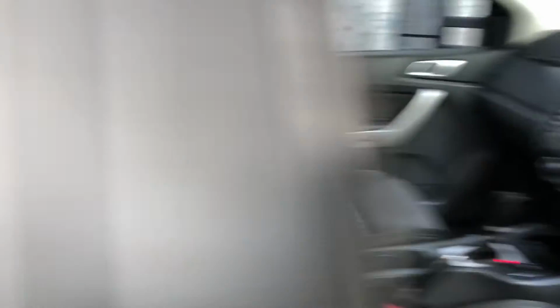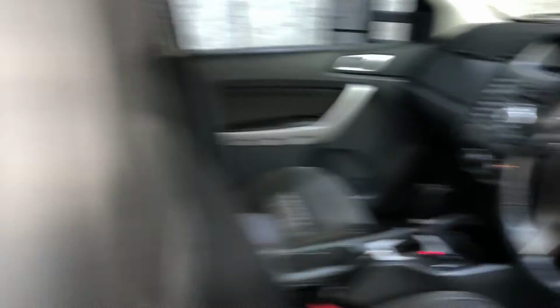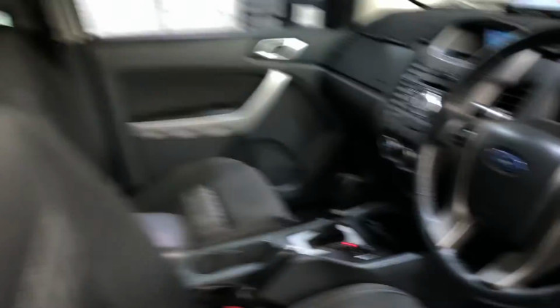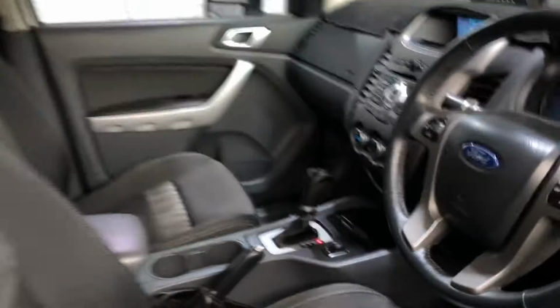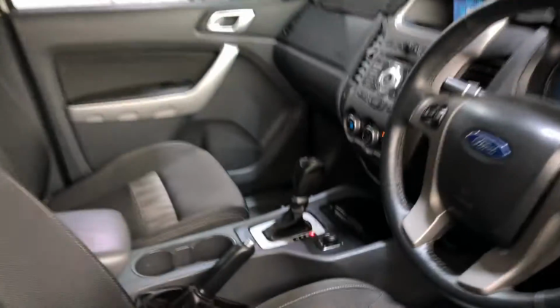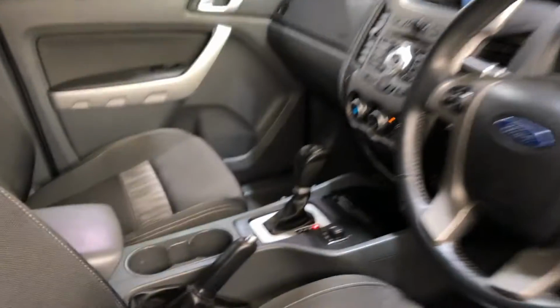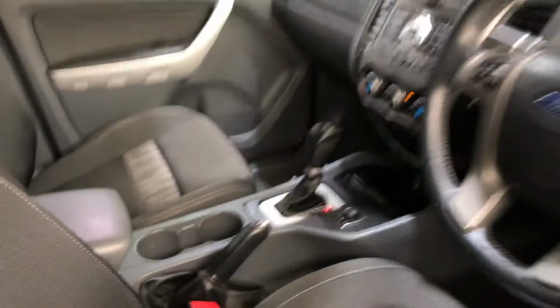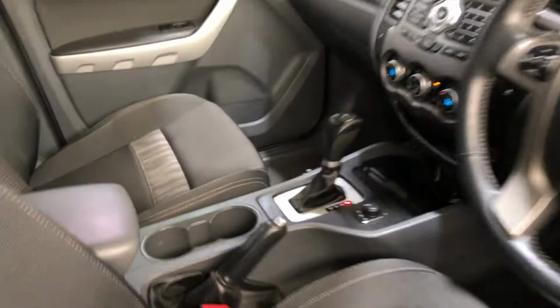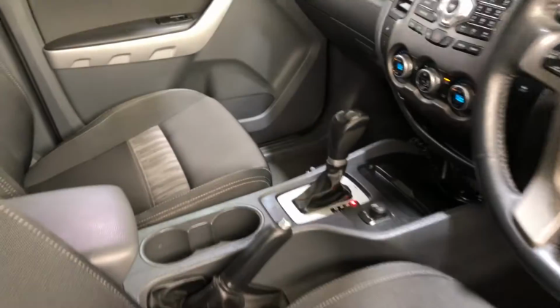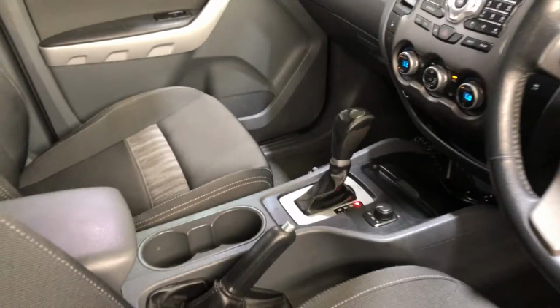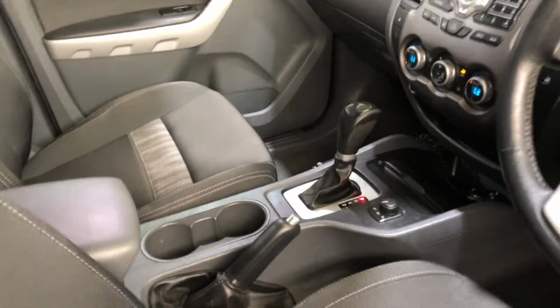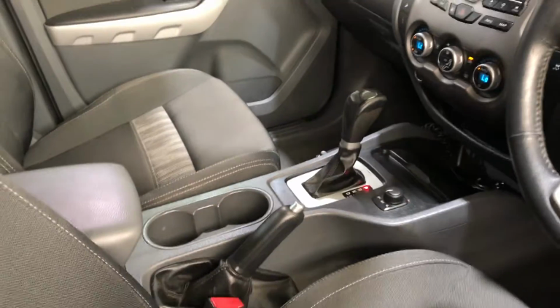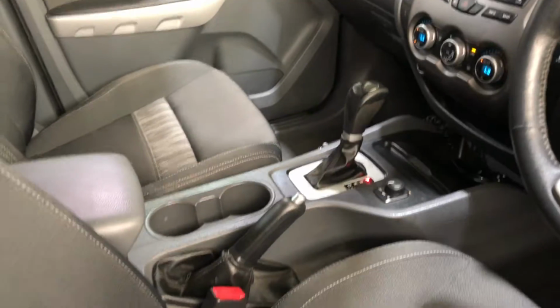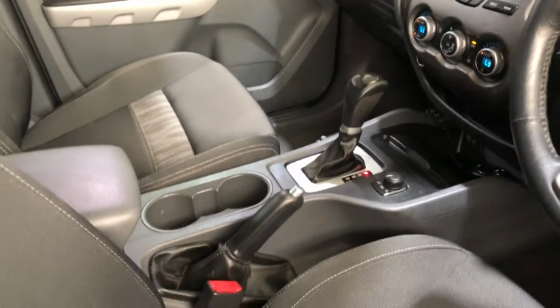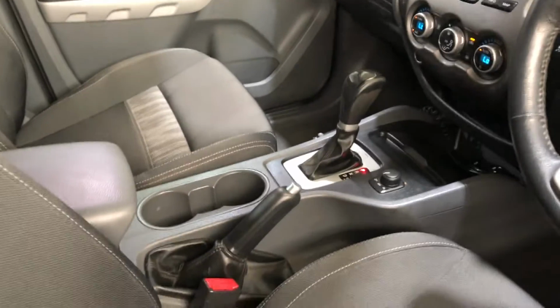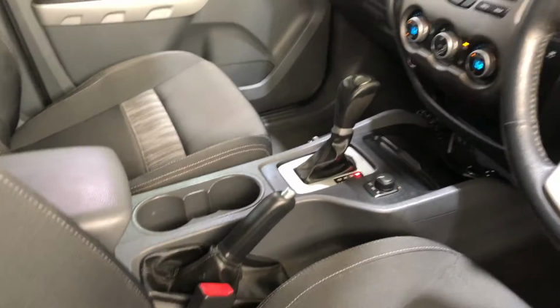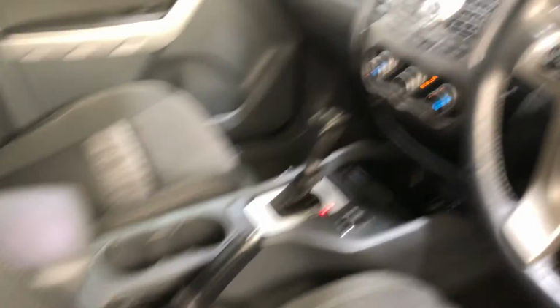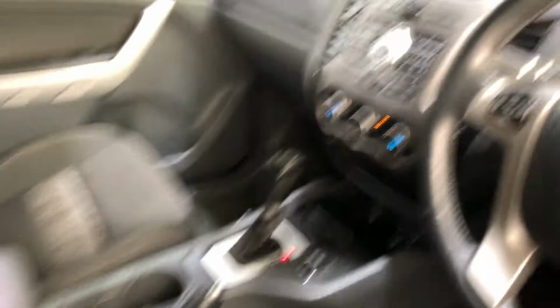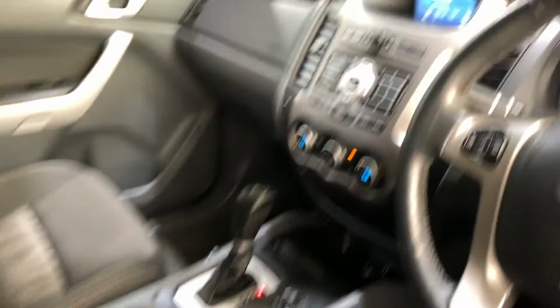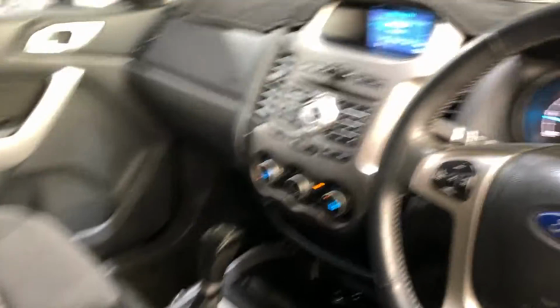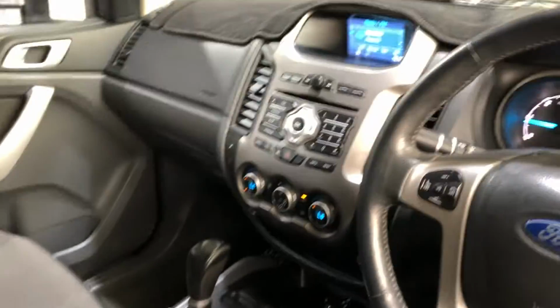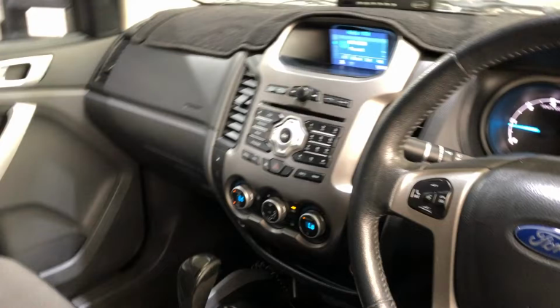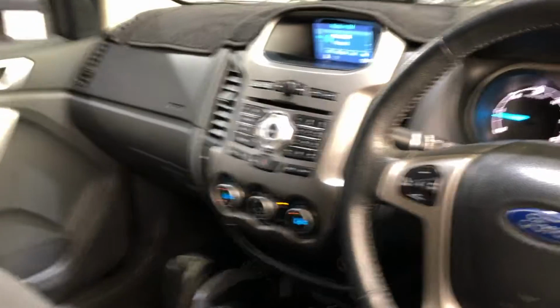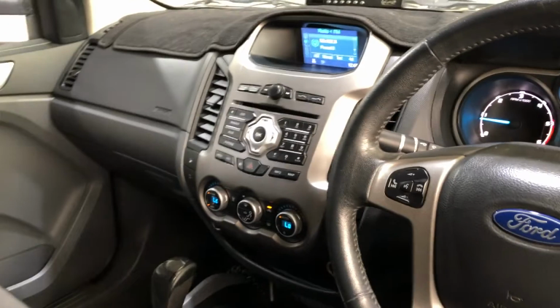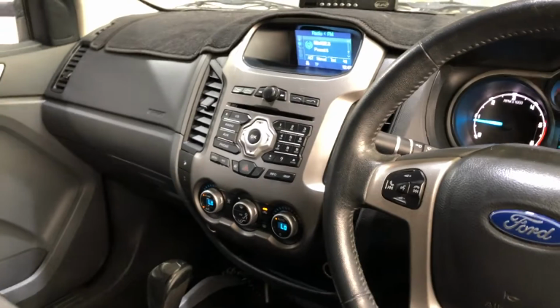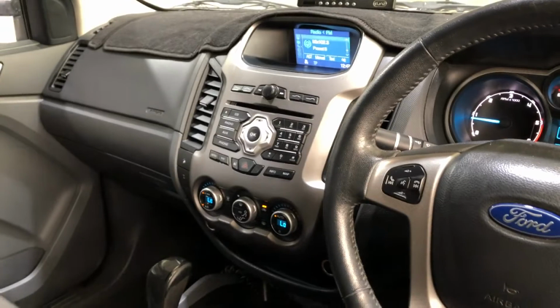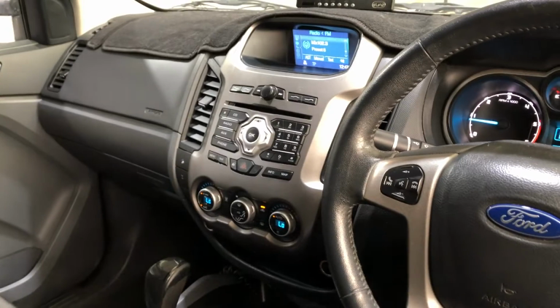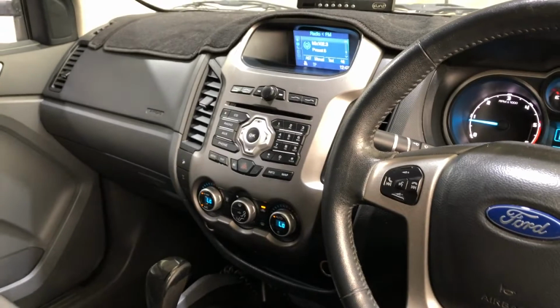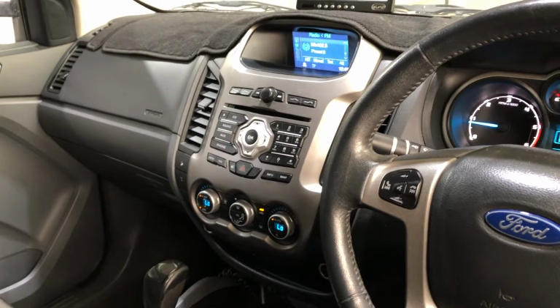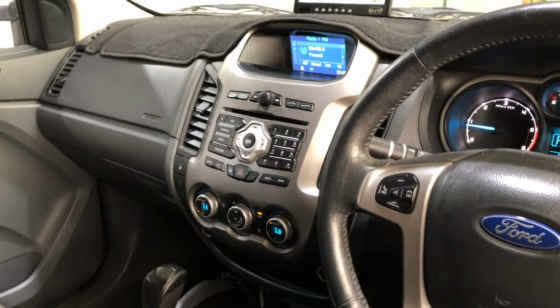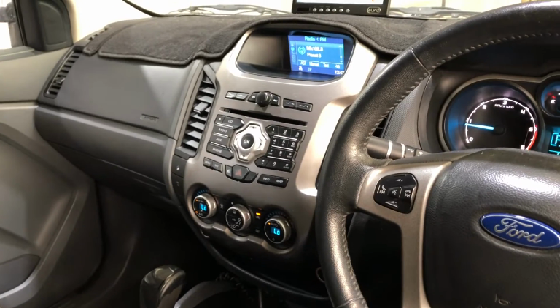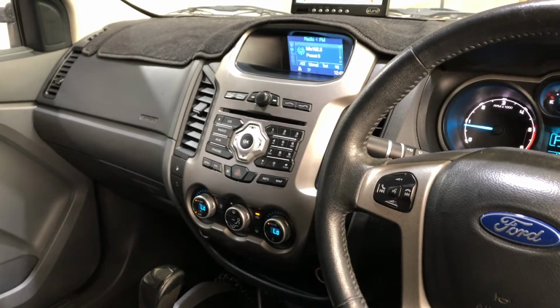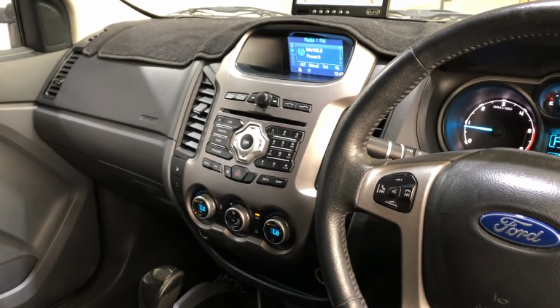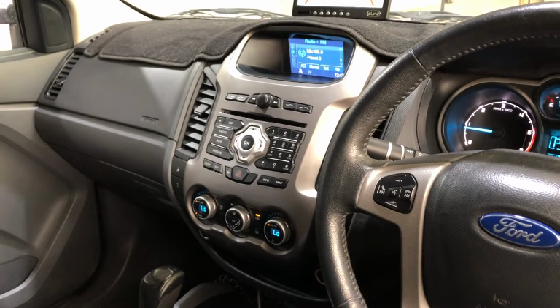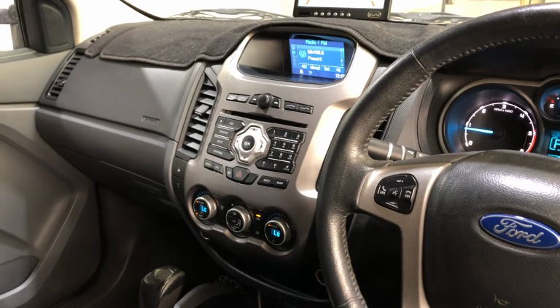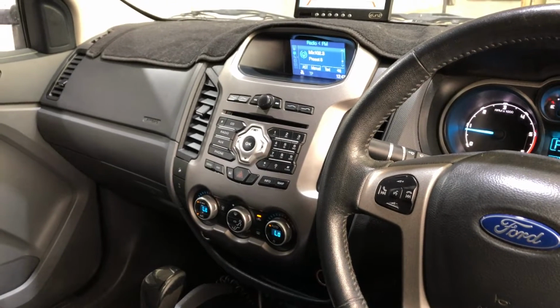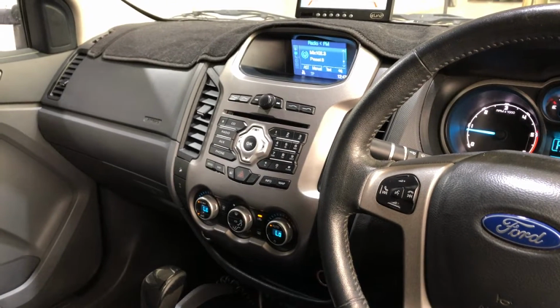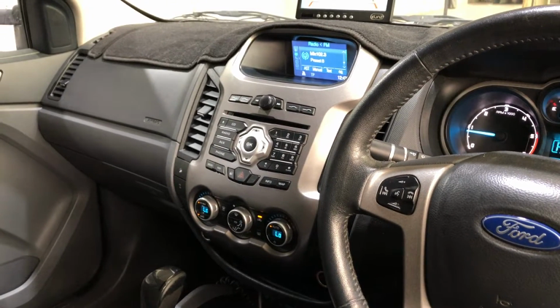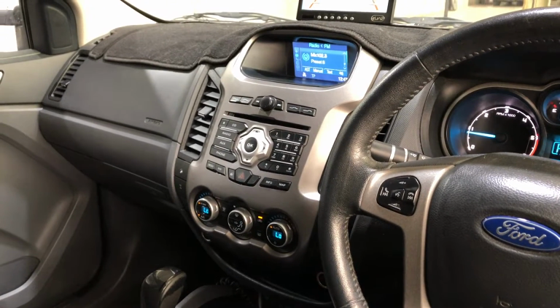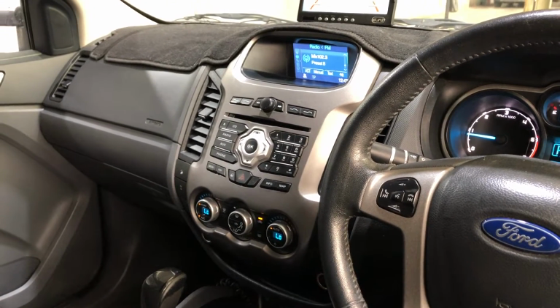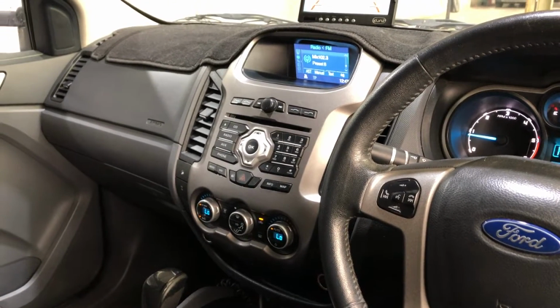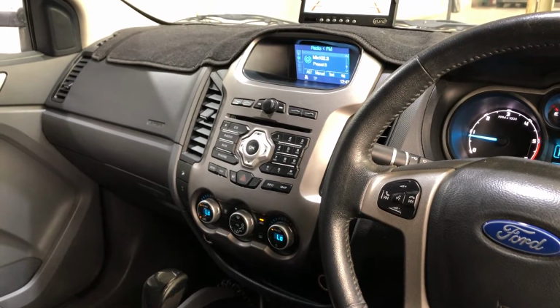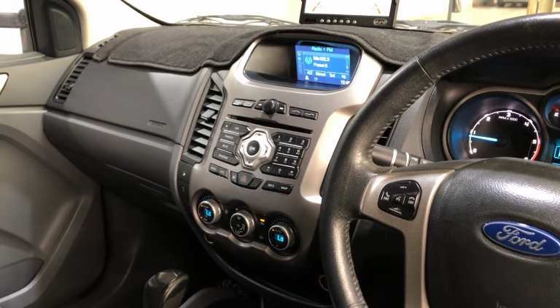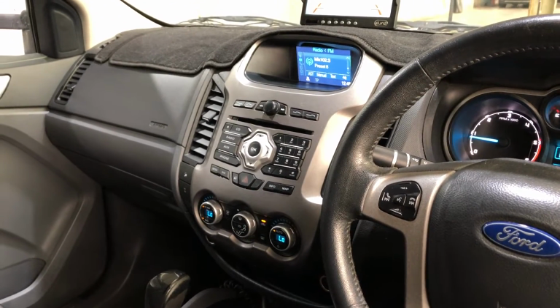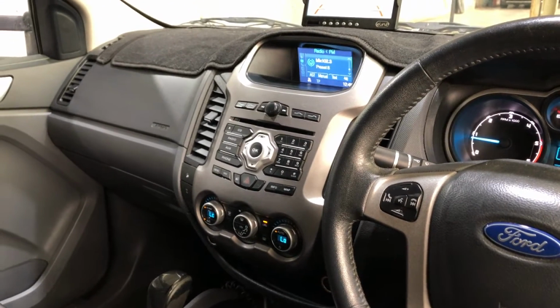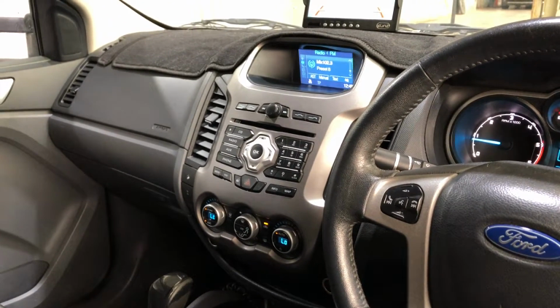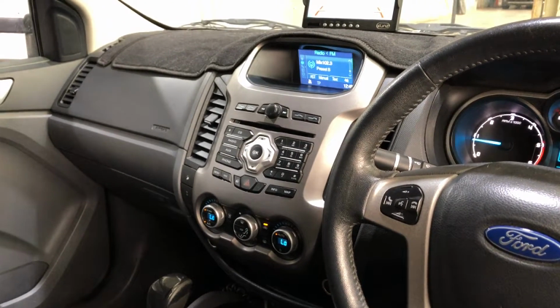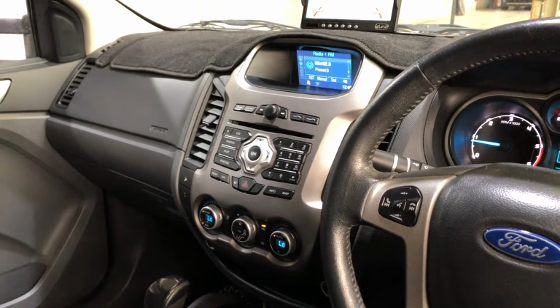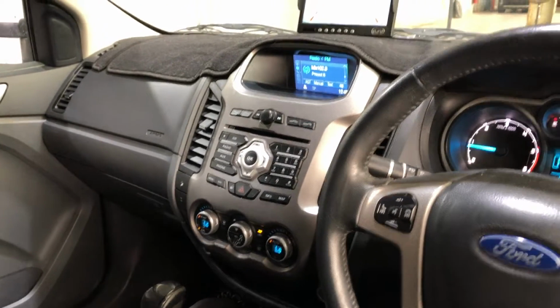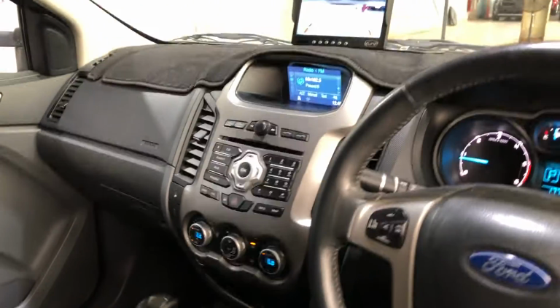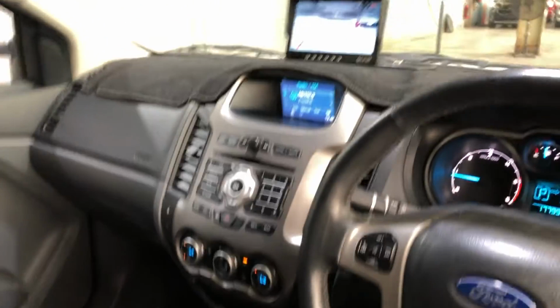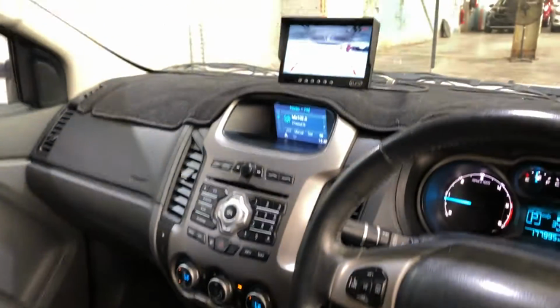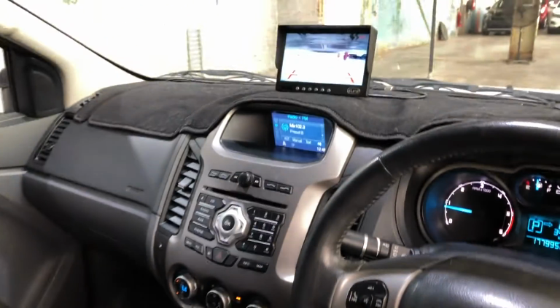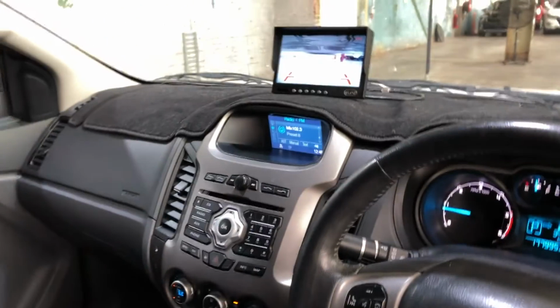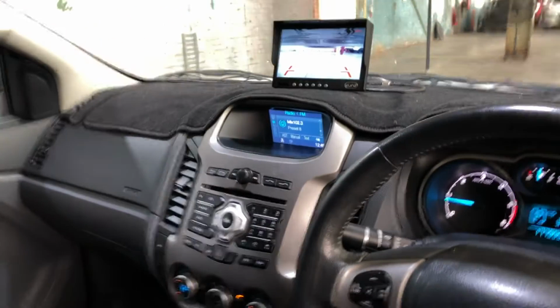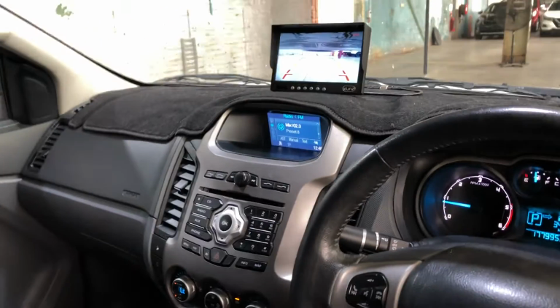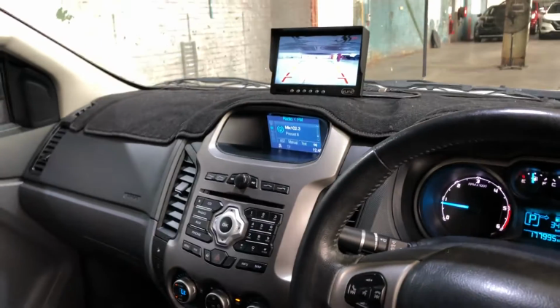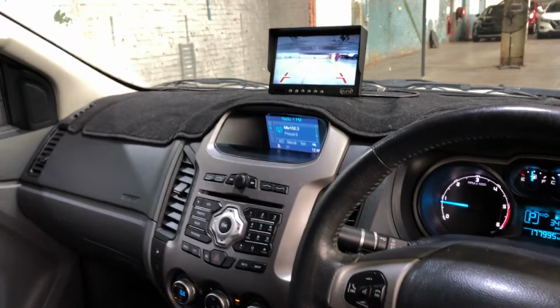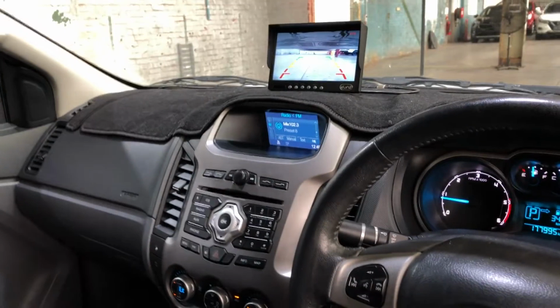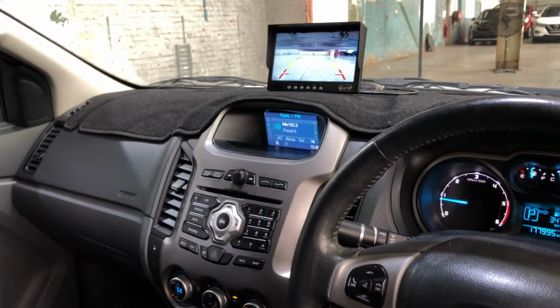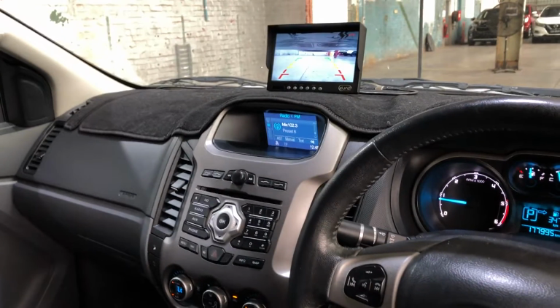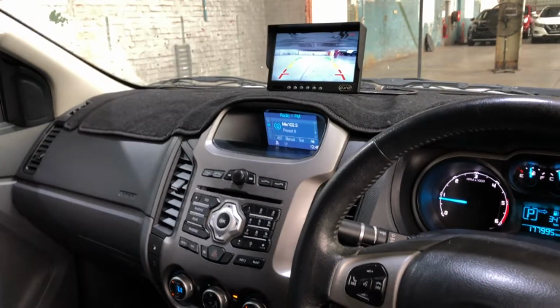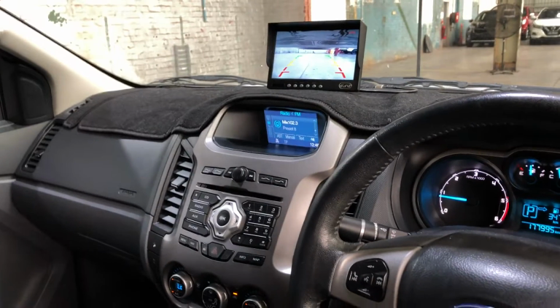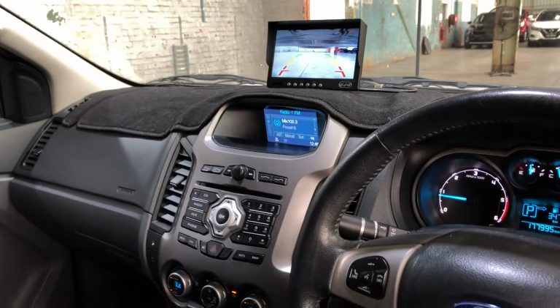It has an automatic transmission and all original peg unit including CD player. It has also been fitted with two reverse cameras.